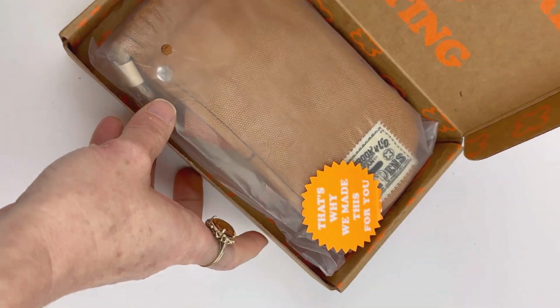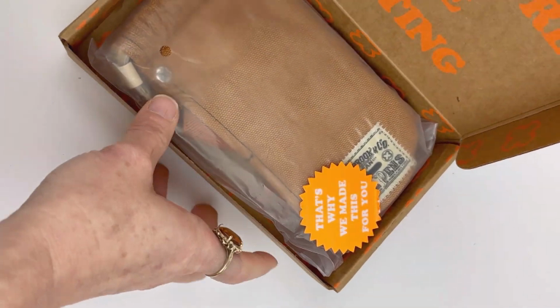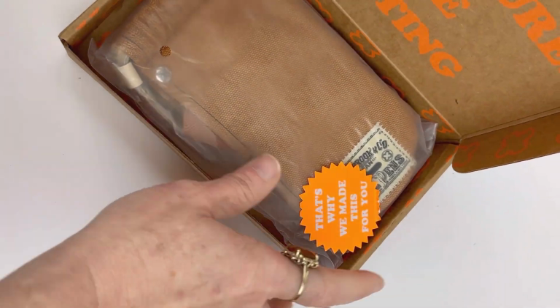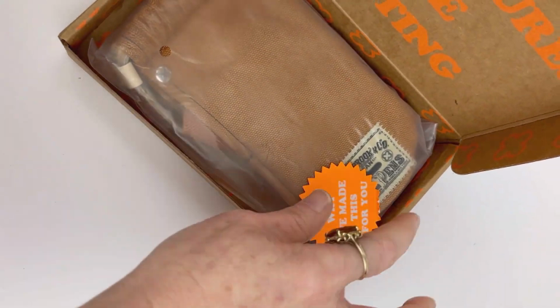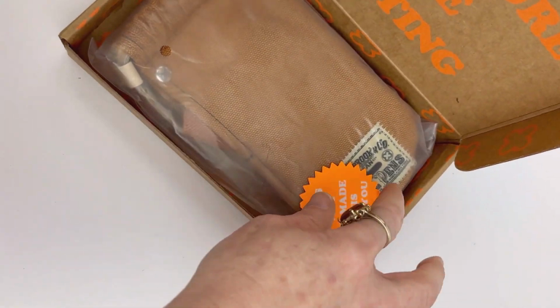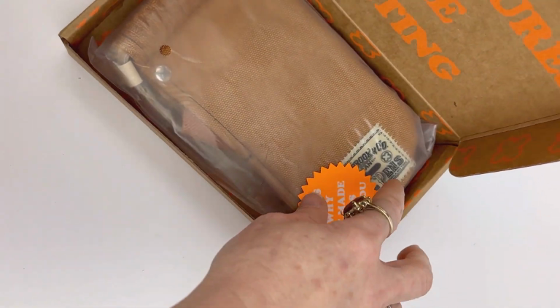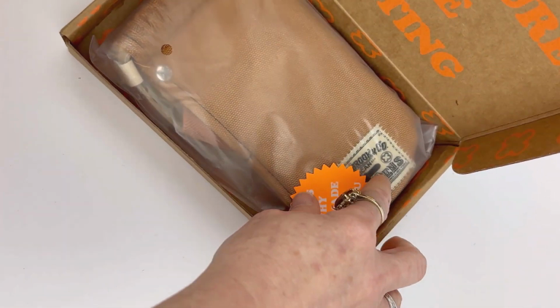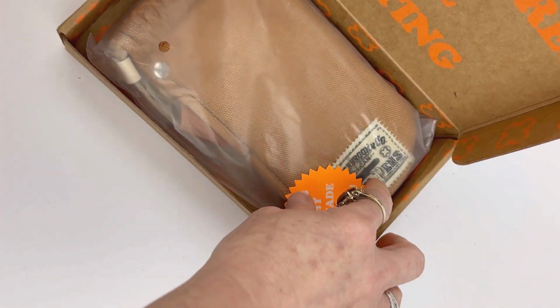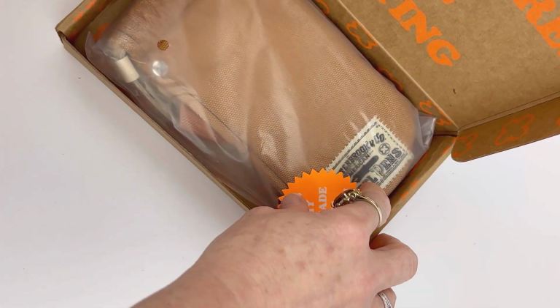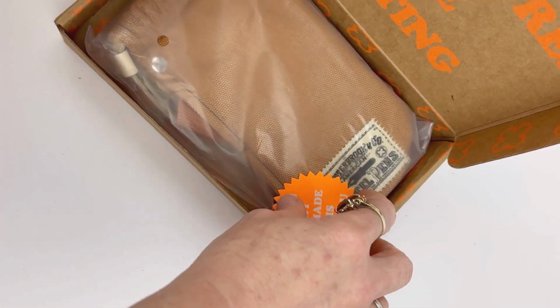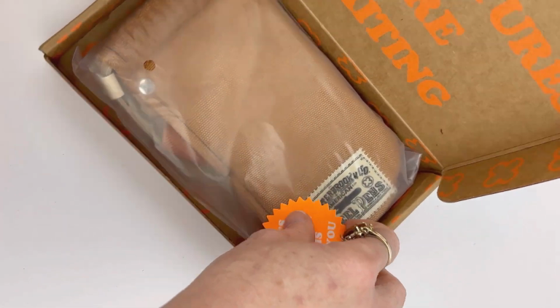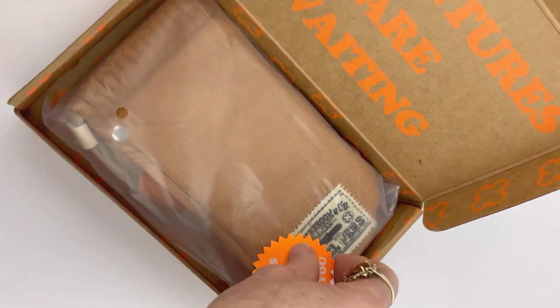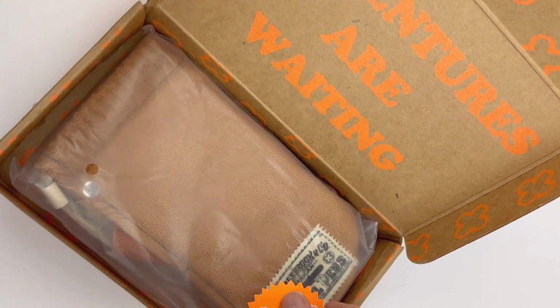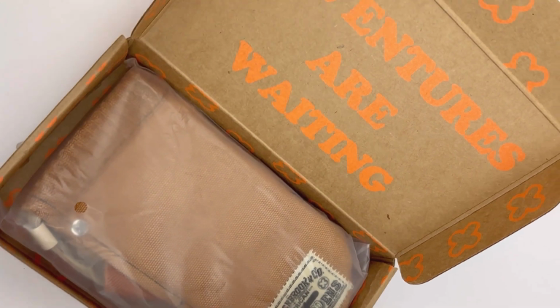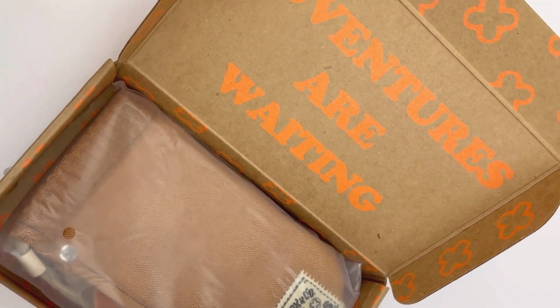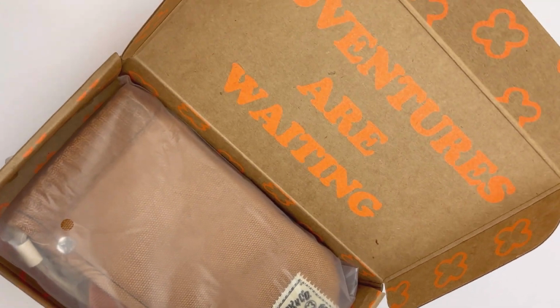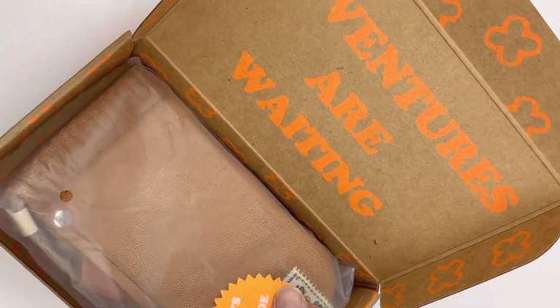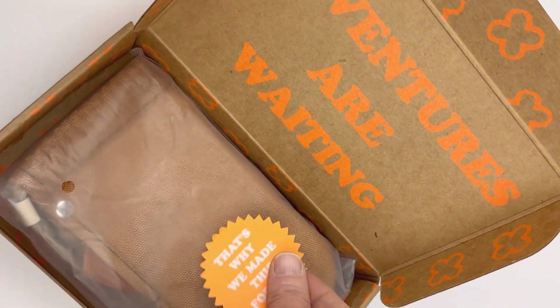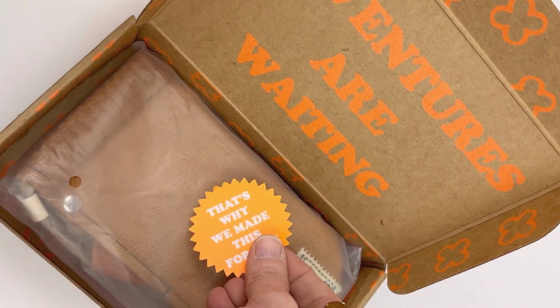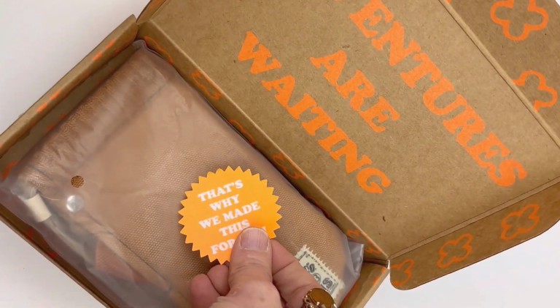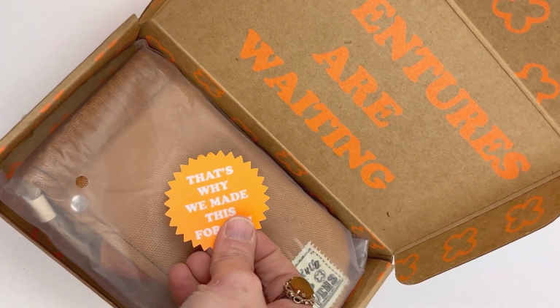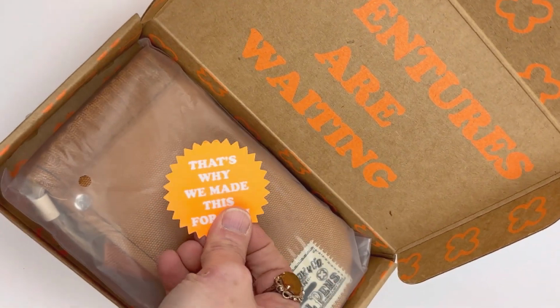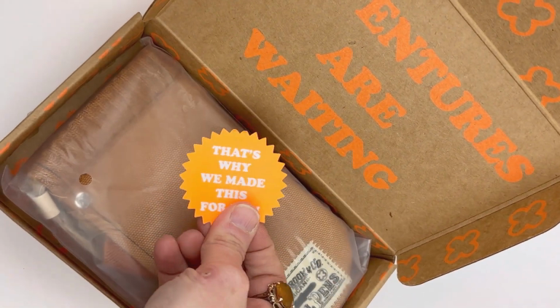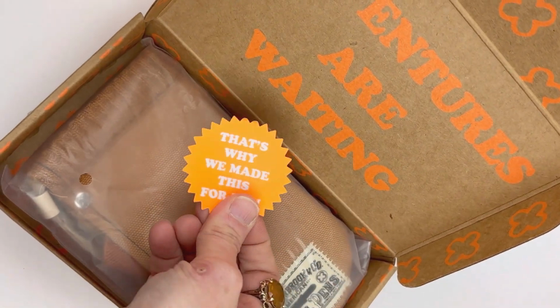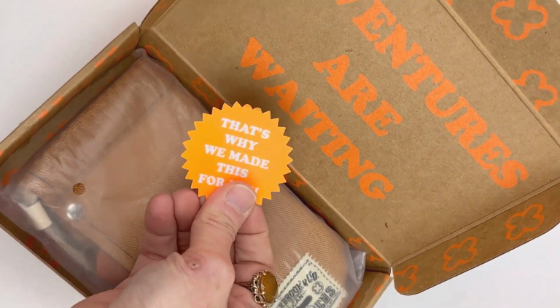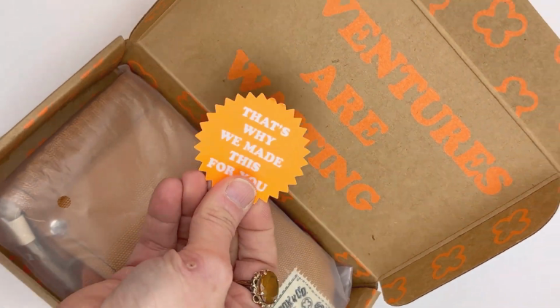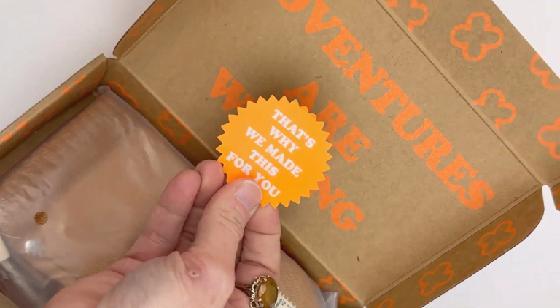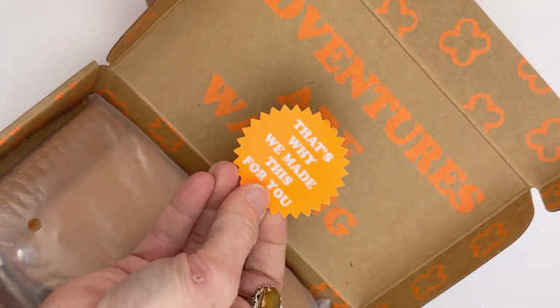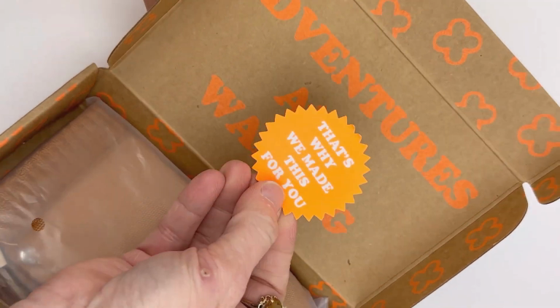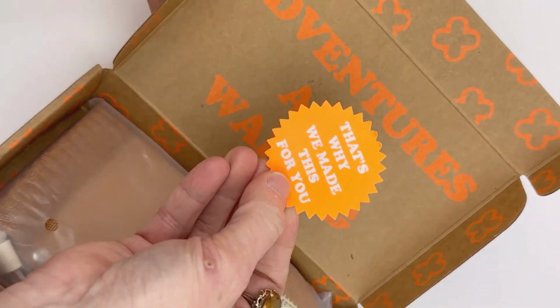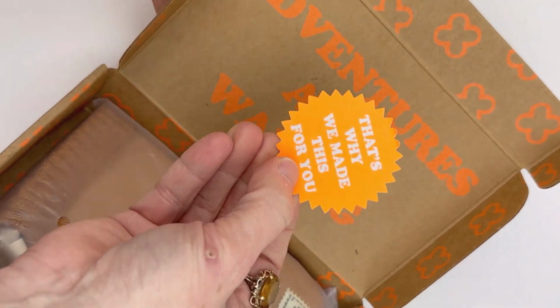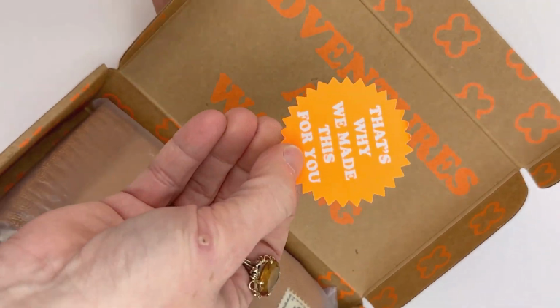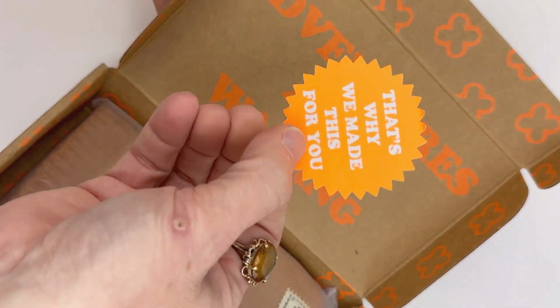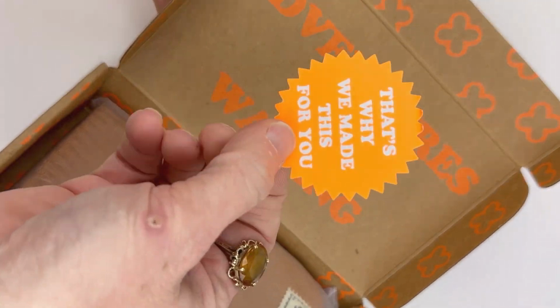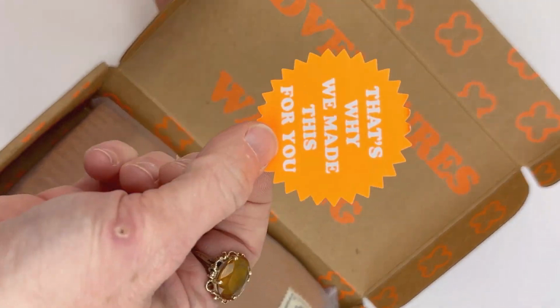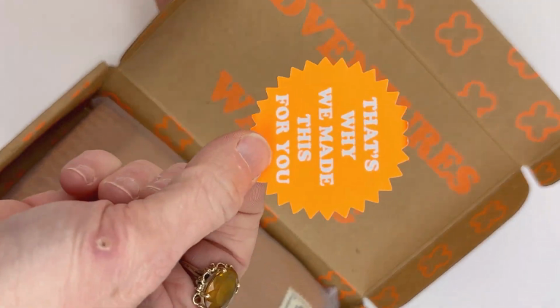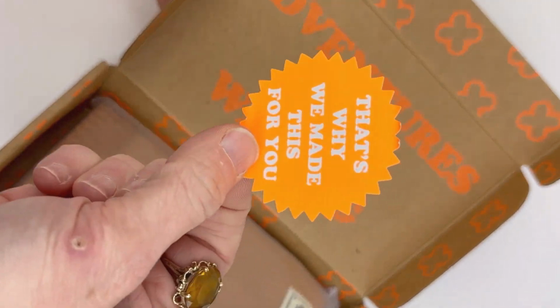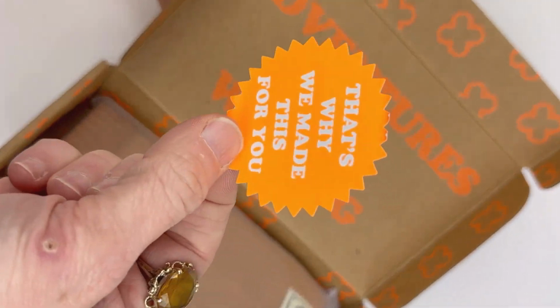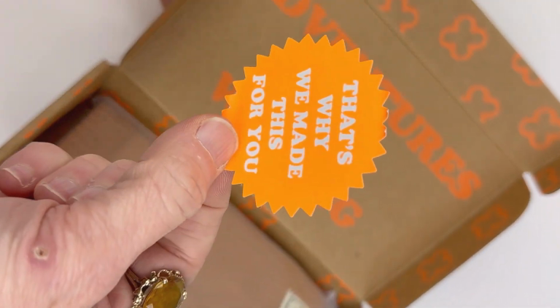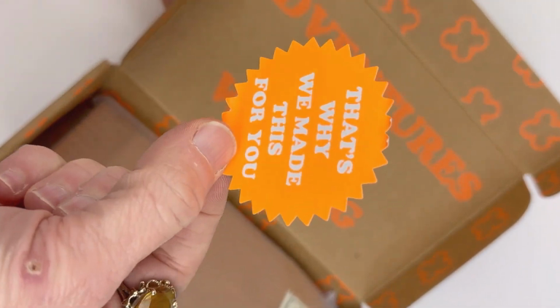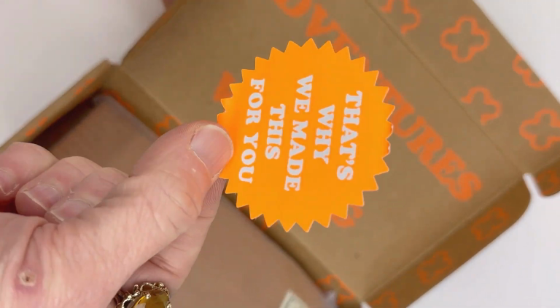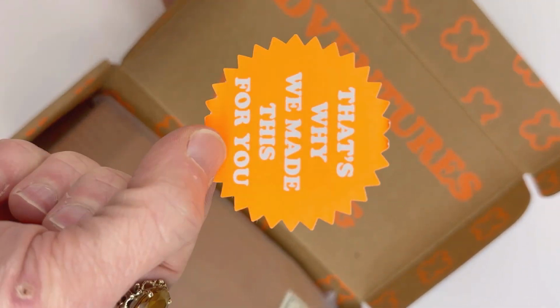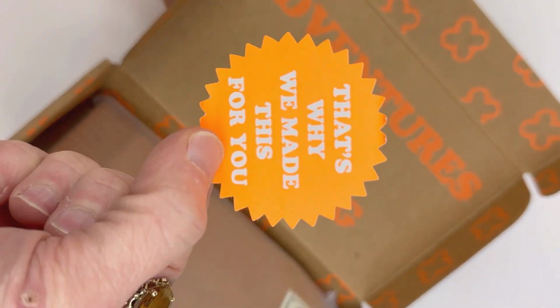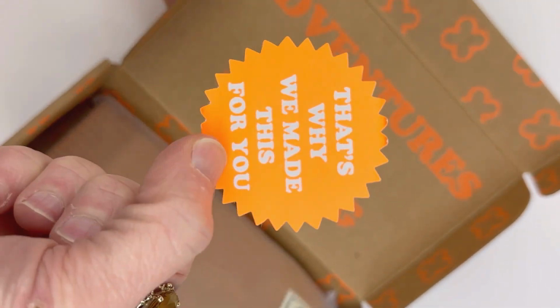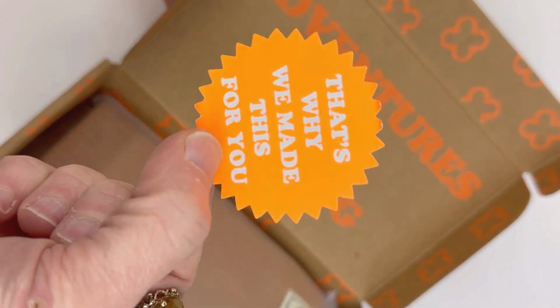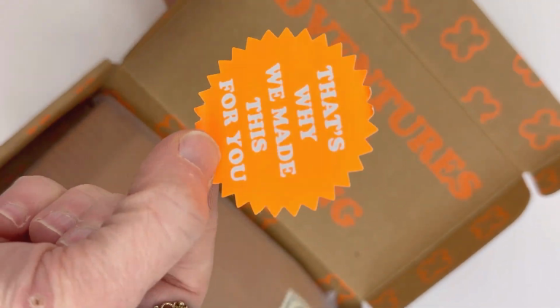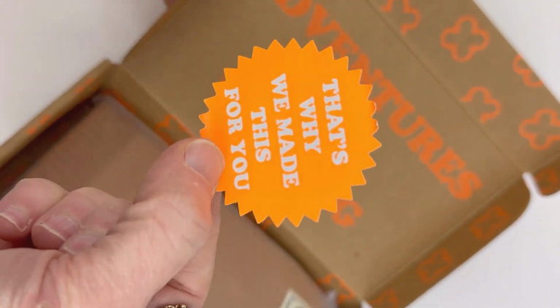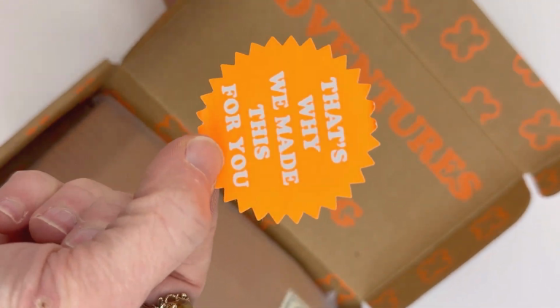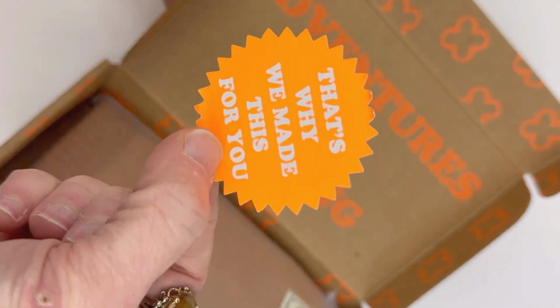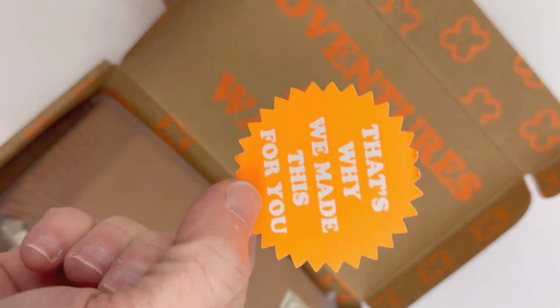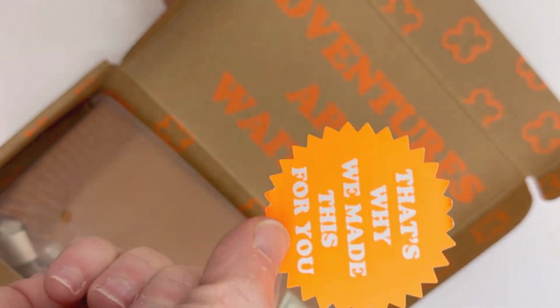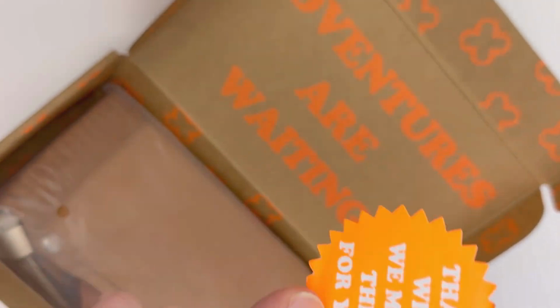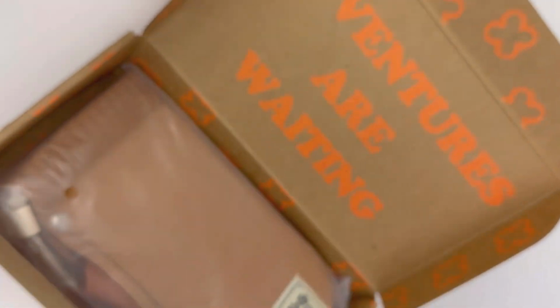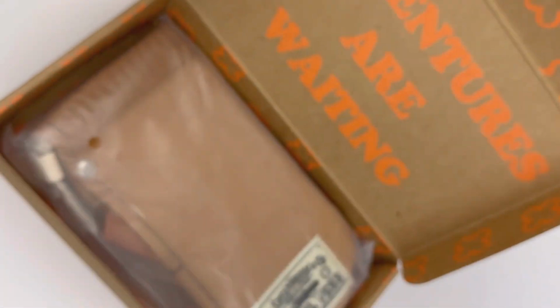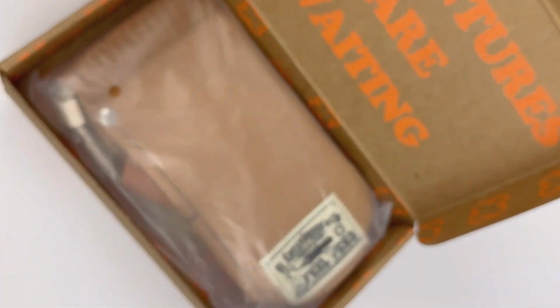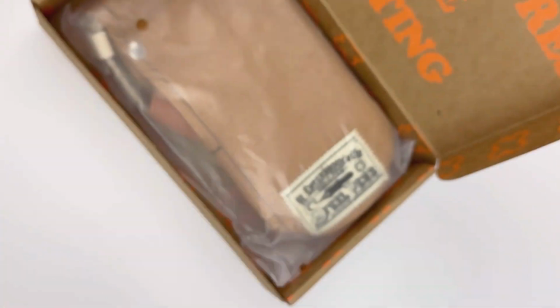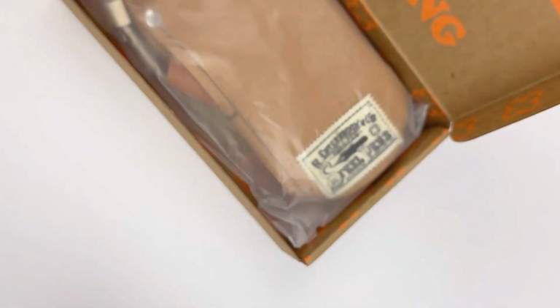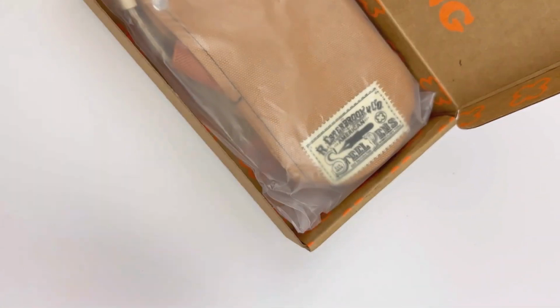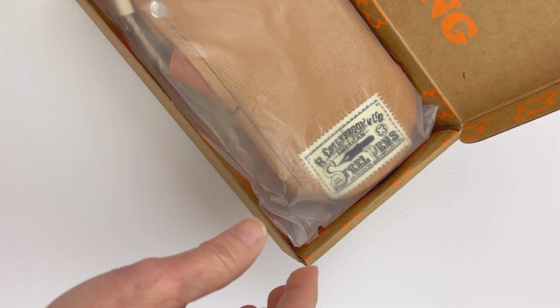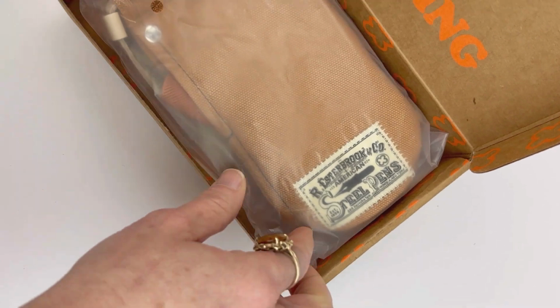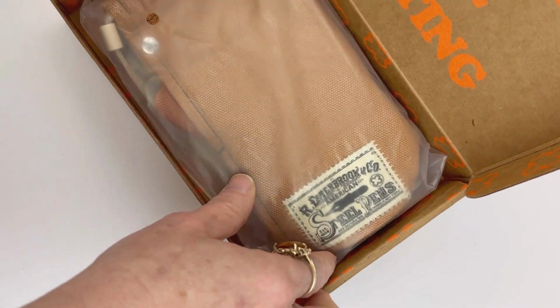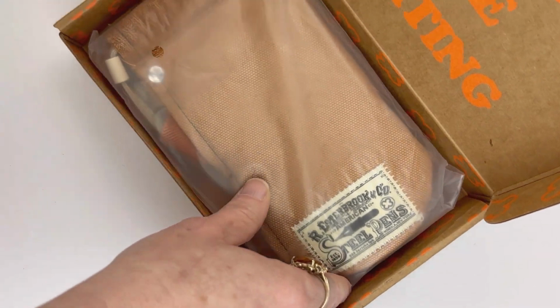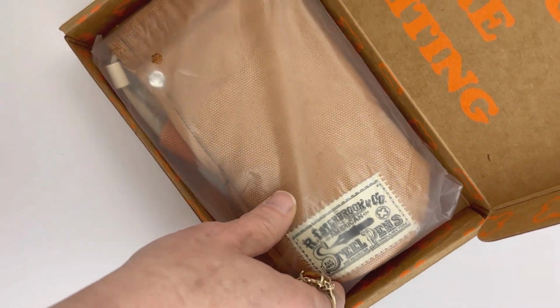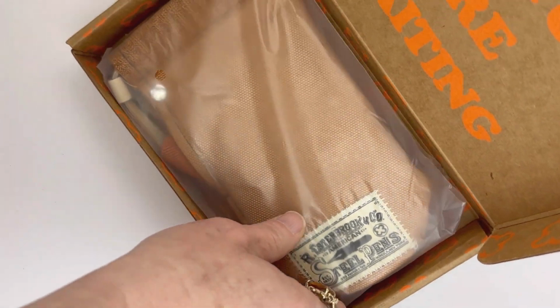It's got a little included card — not a sticker, but should have been. It says, 'That's why we made these for you.'